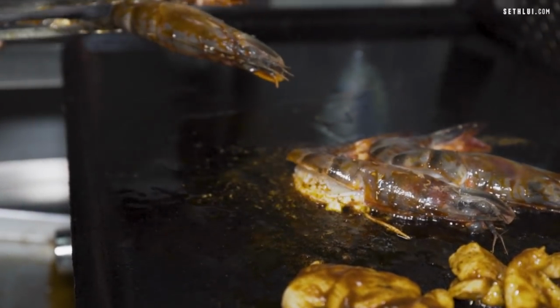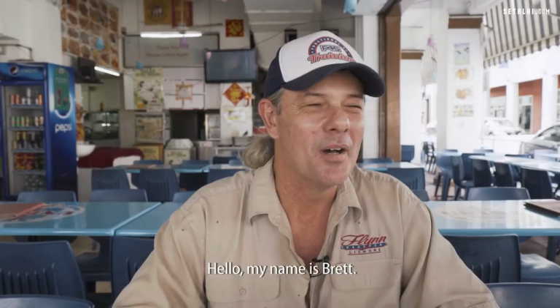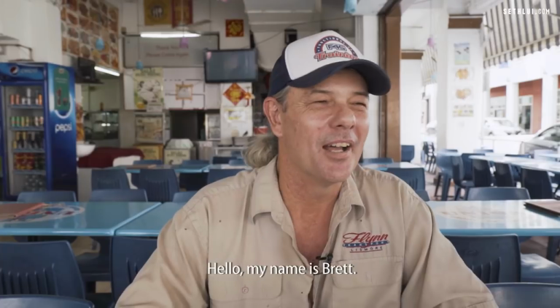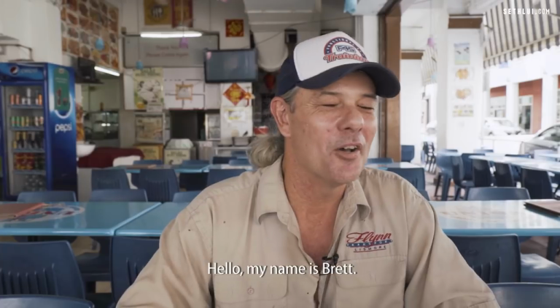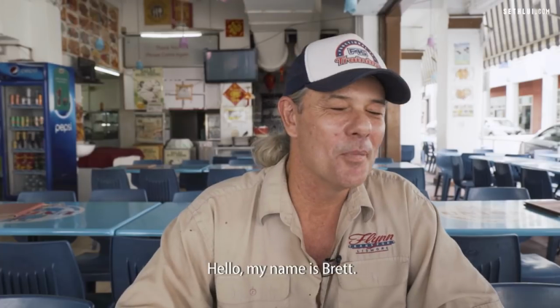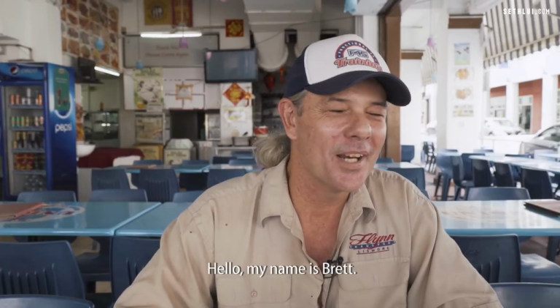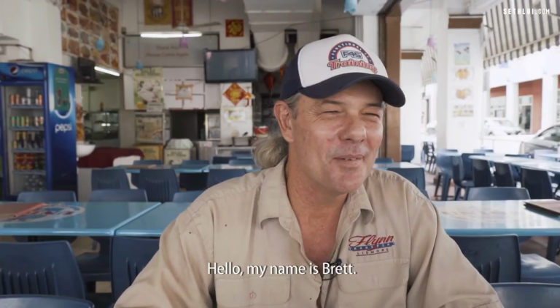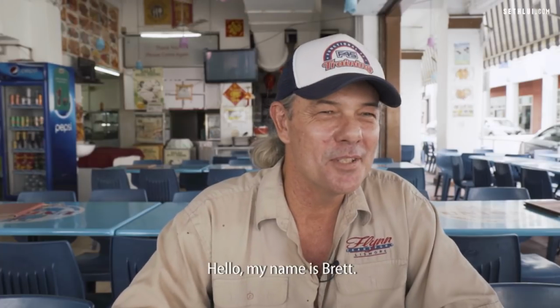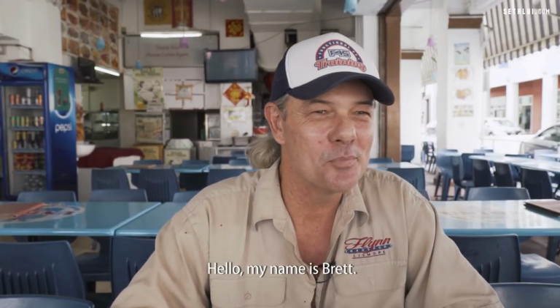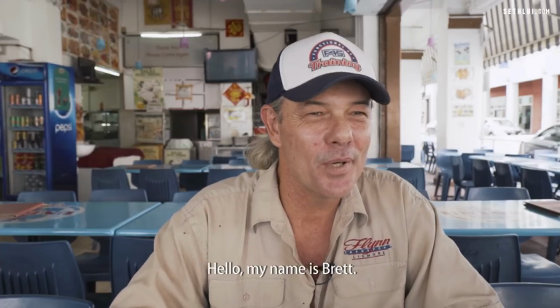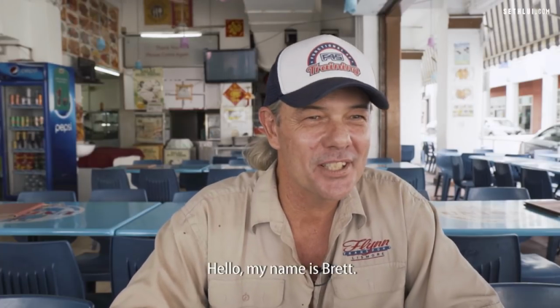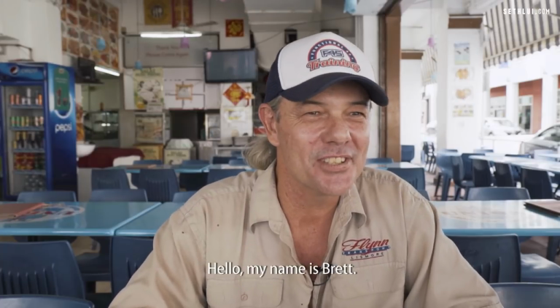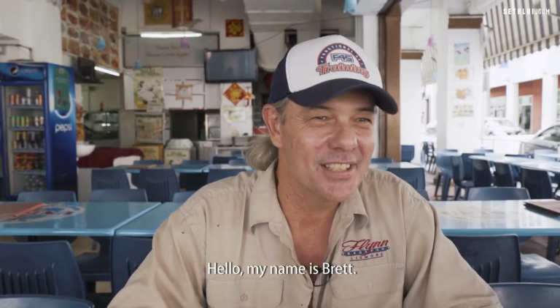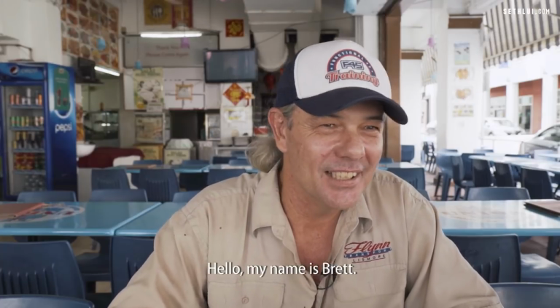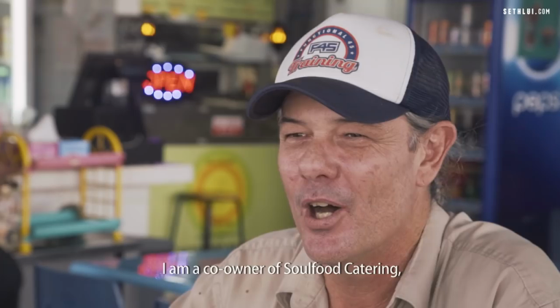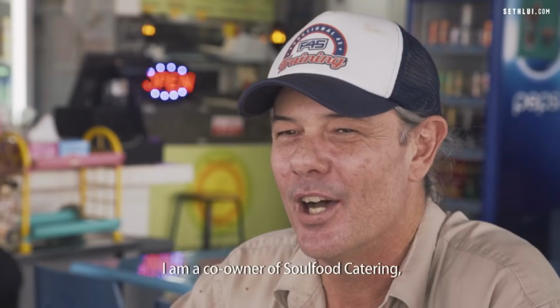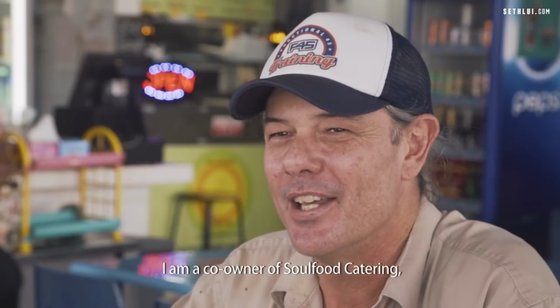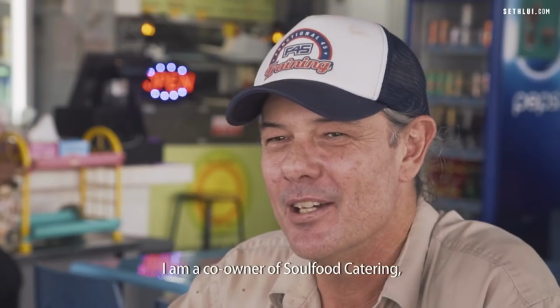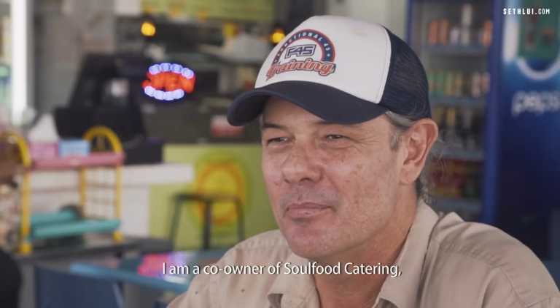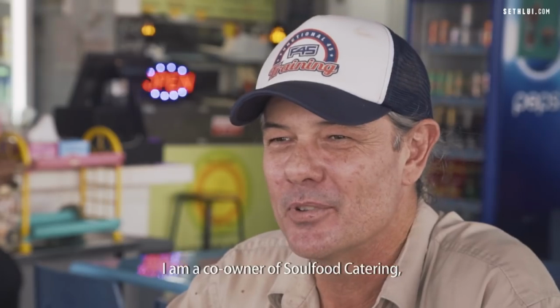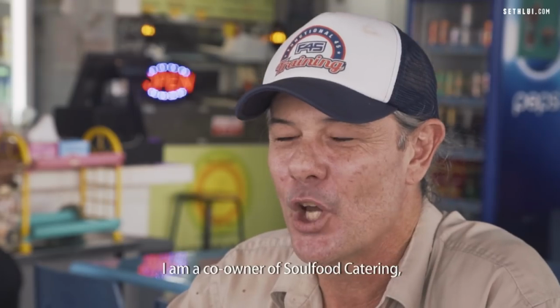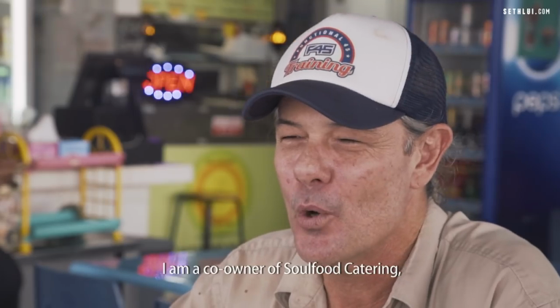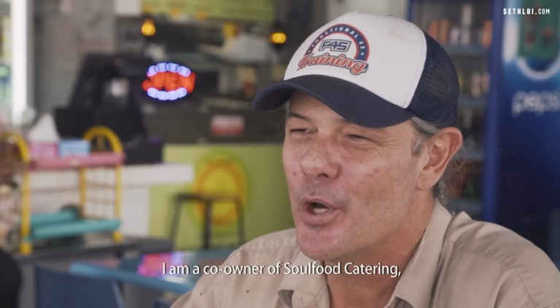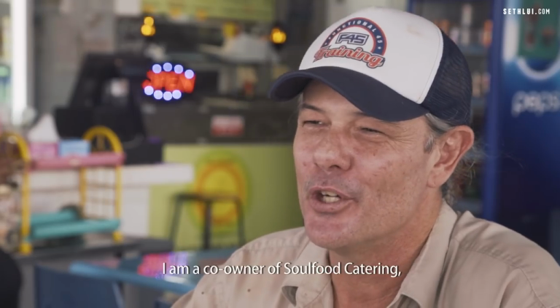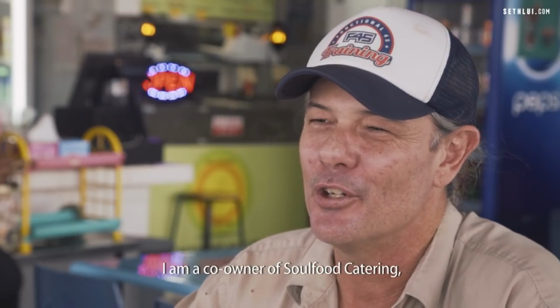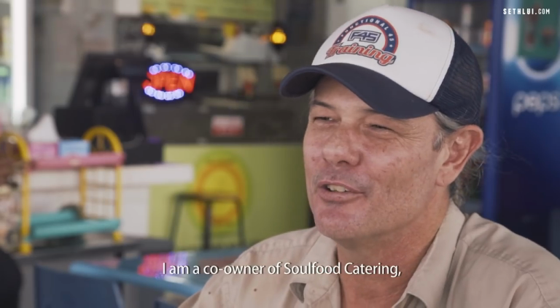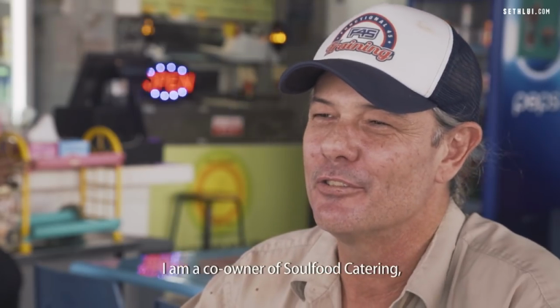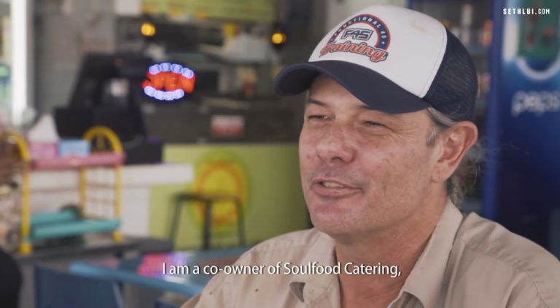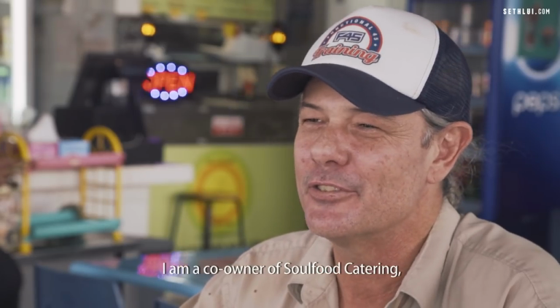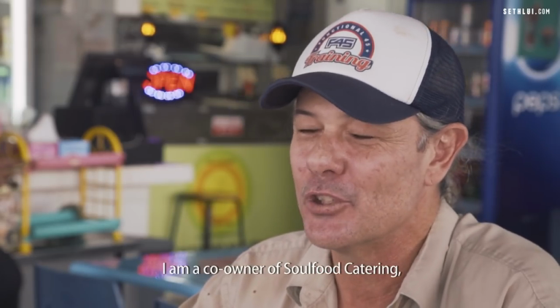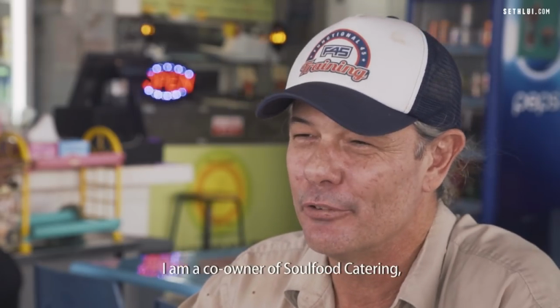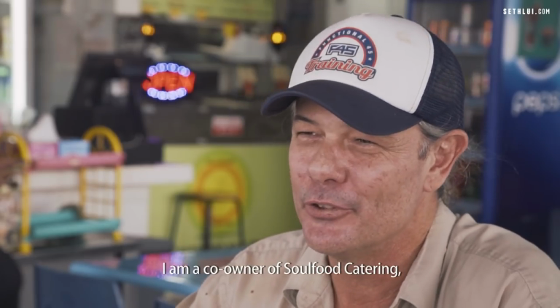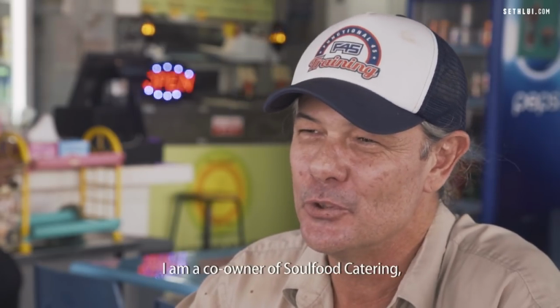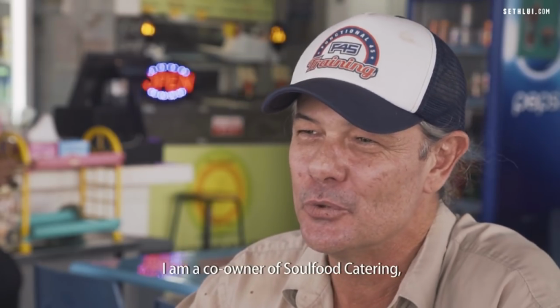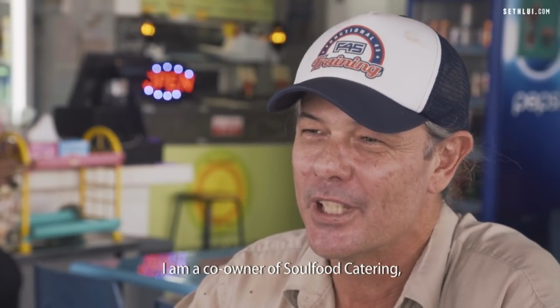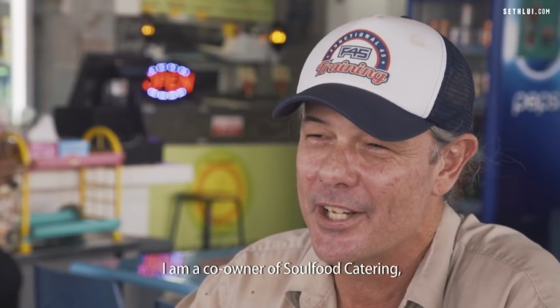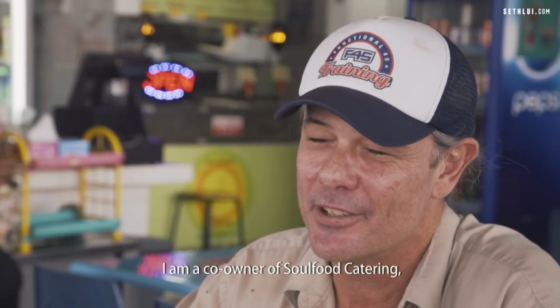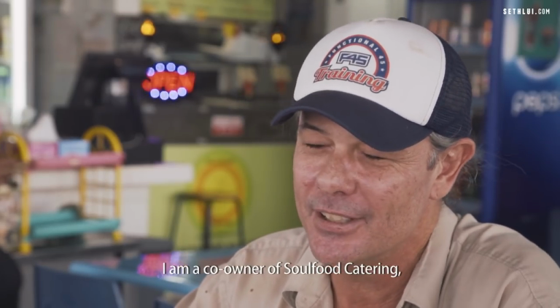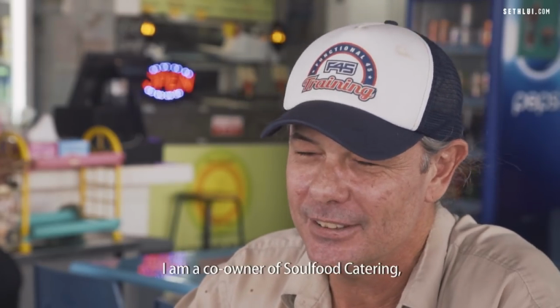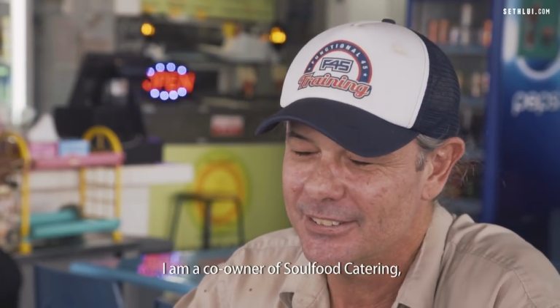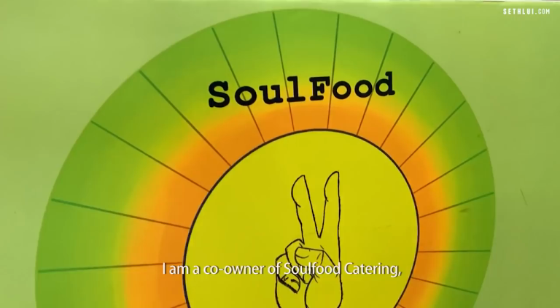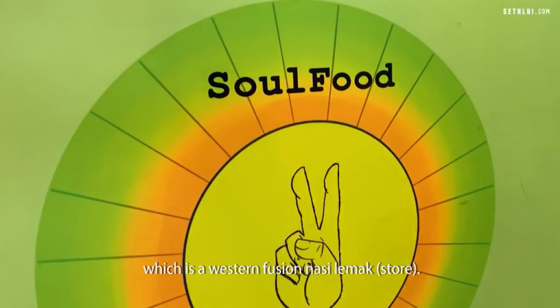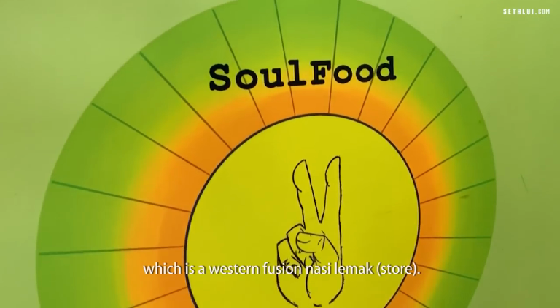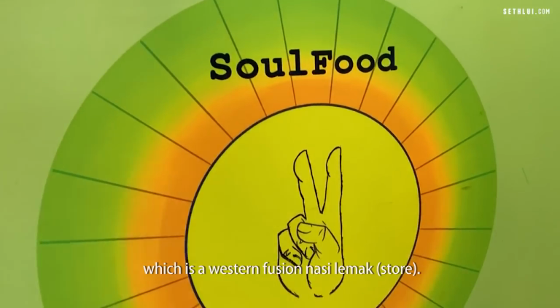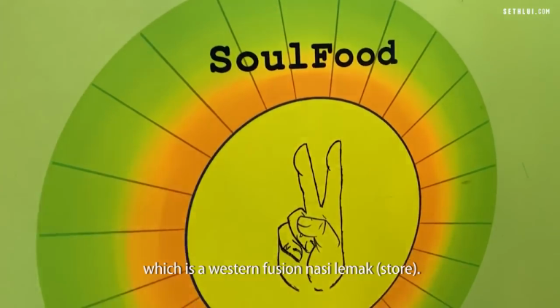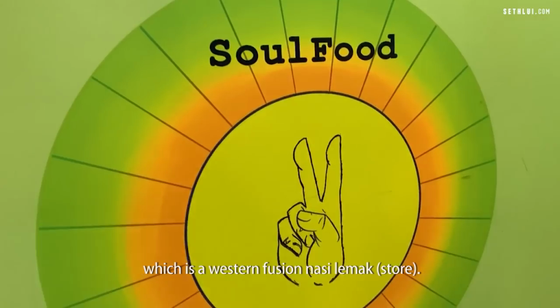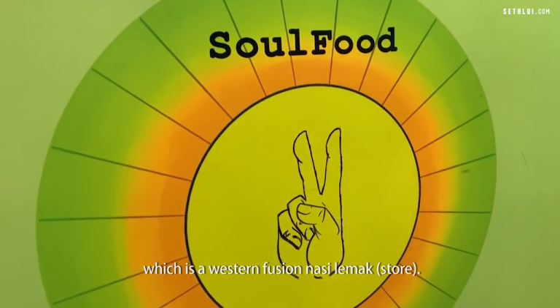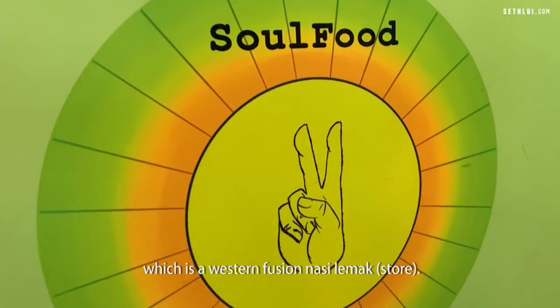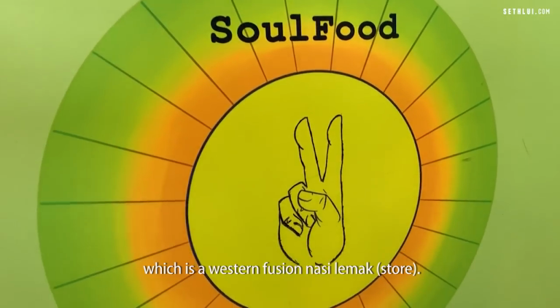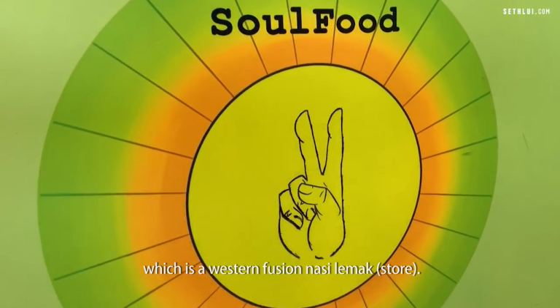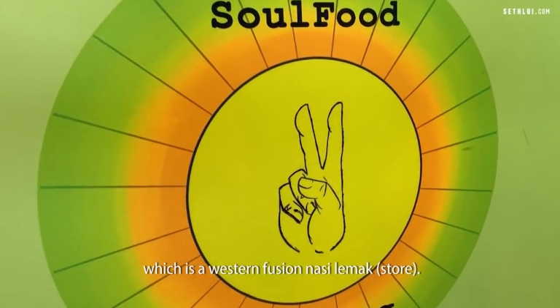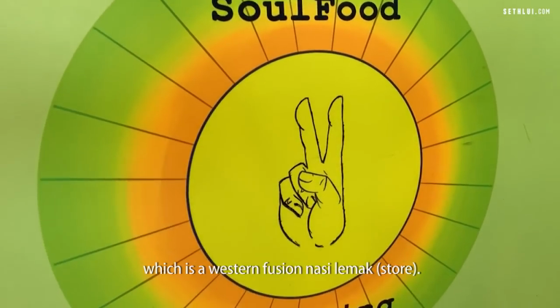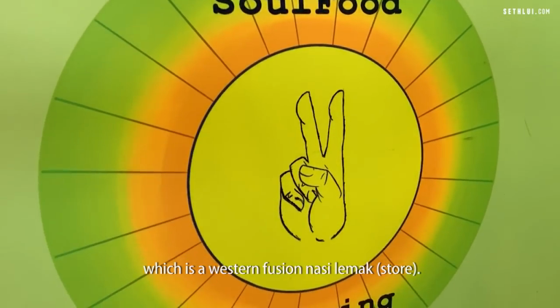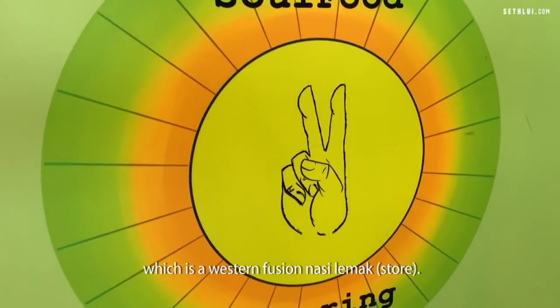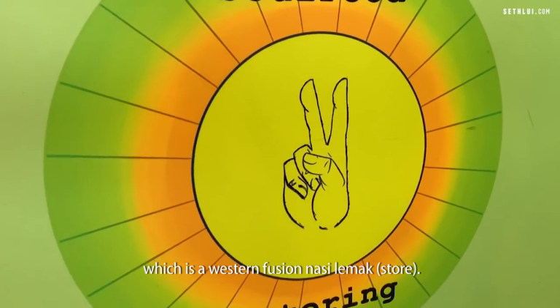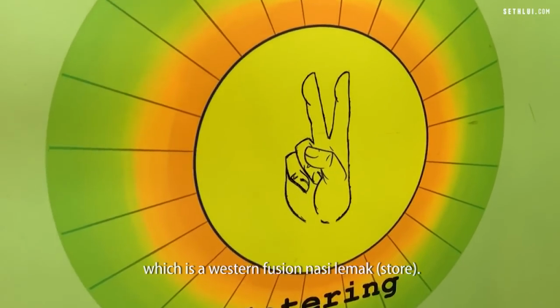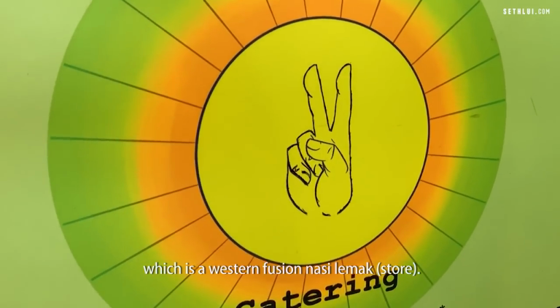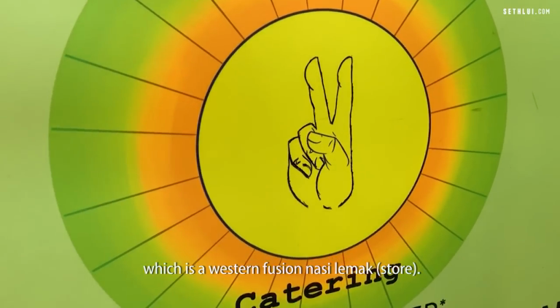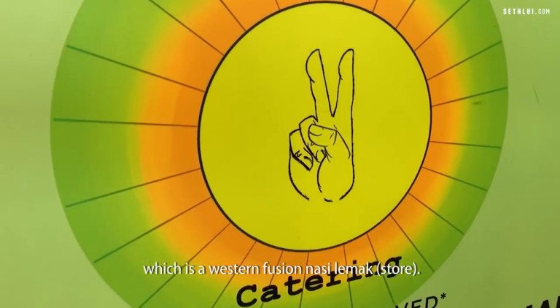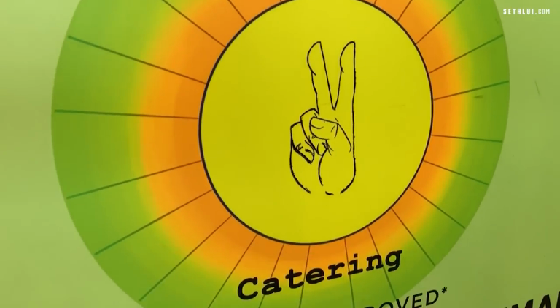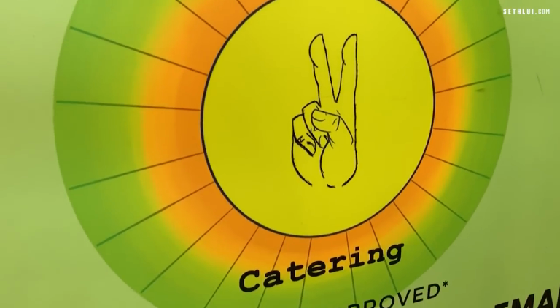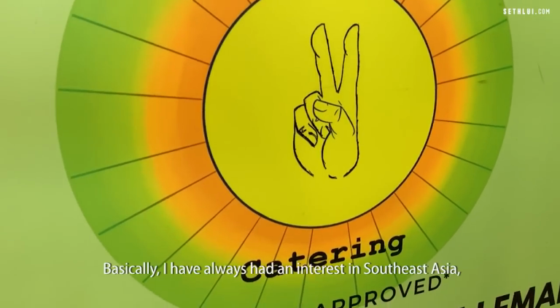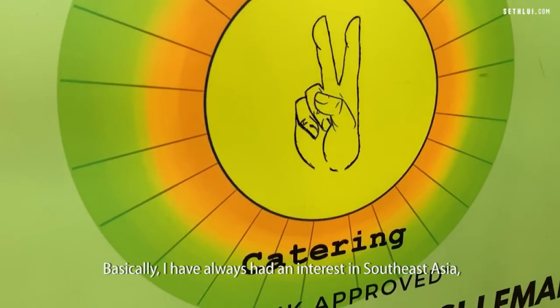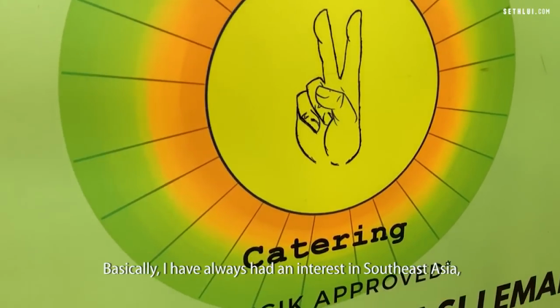Hello, my name is Brett. I am co-owner of Soul Food Catering, which is a Western fusion Nasi Lemak.